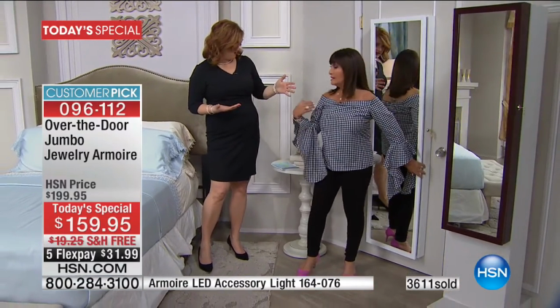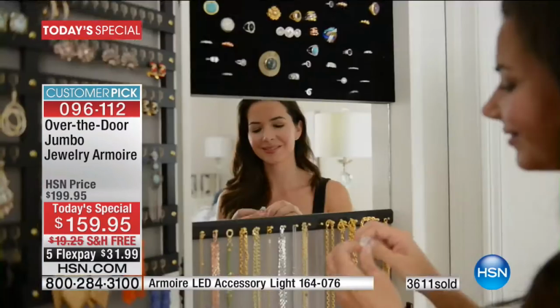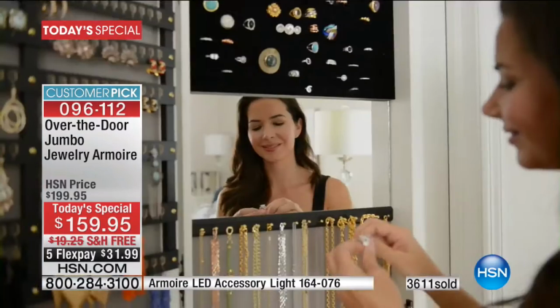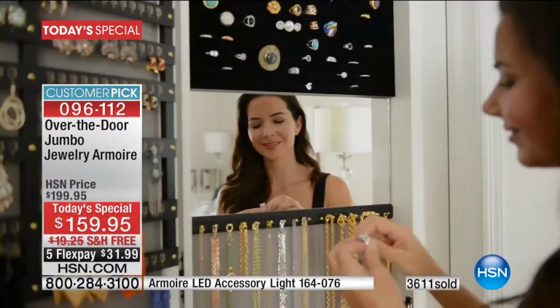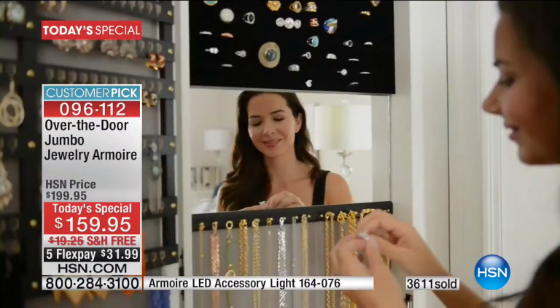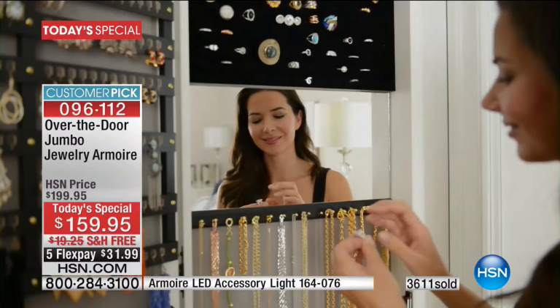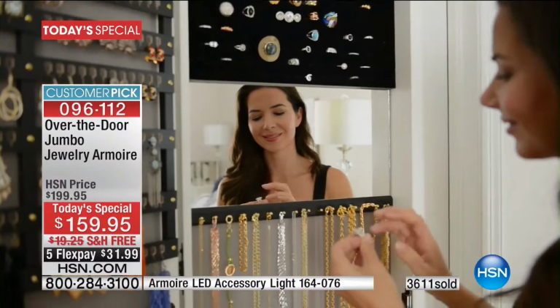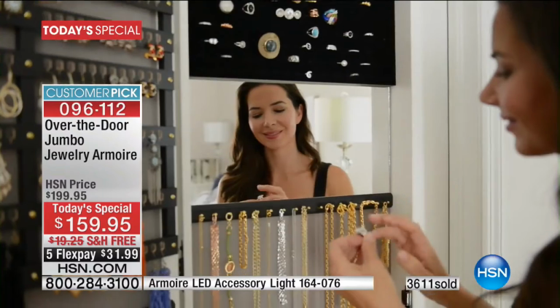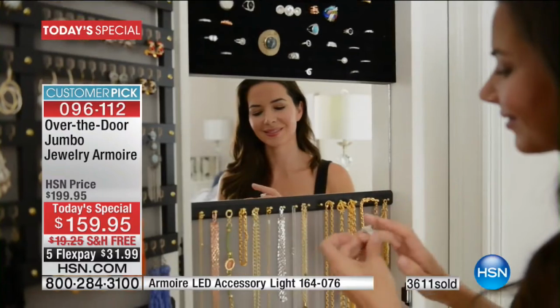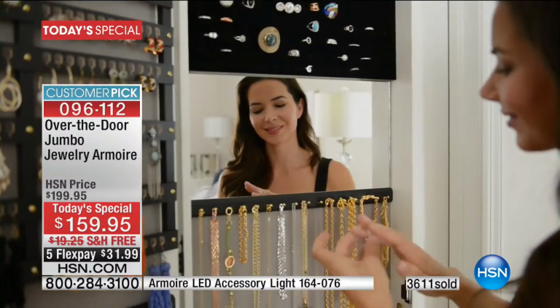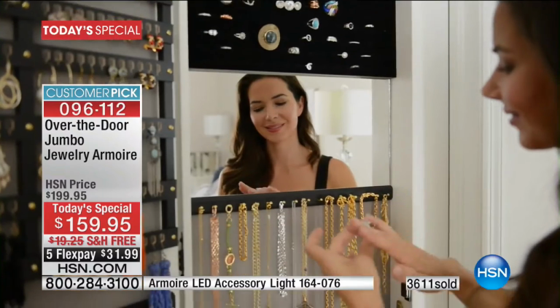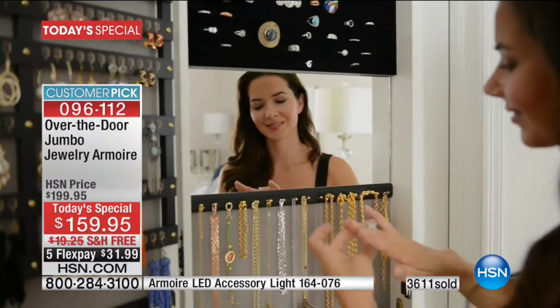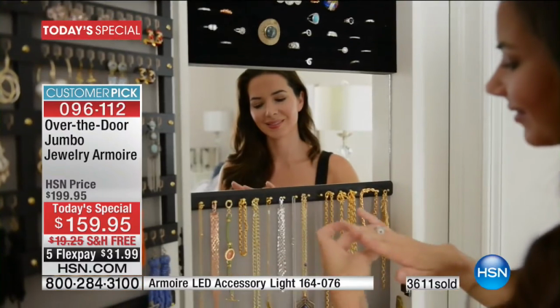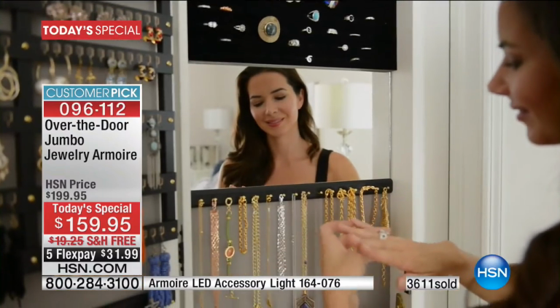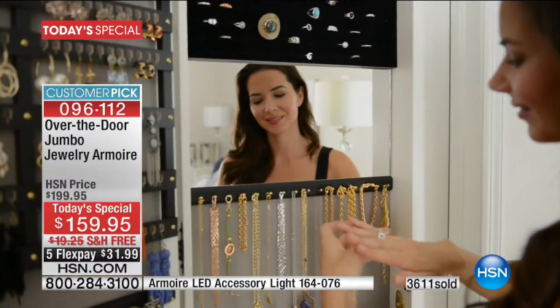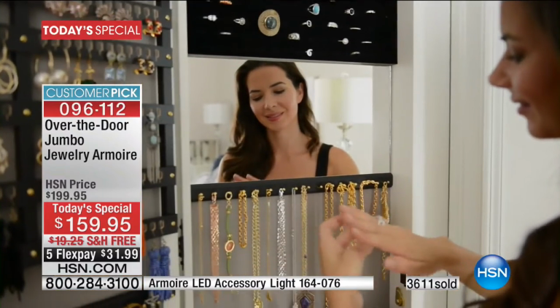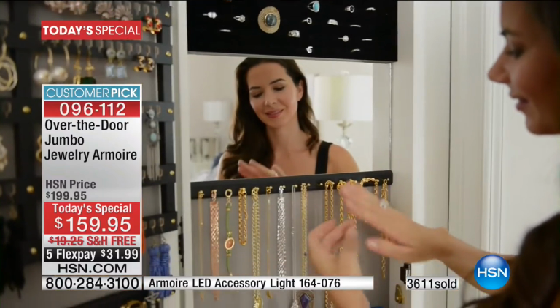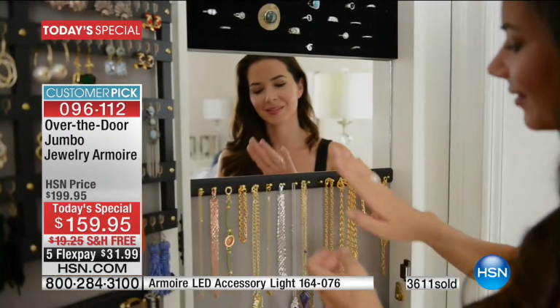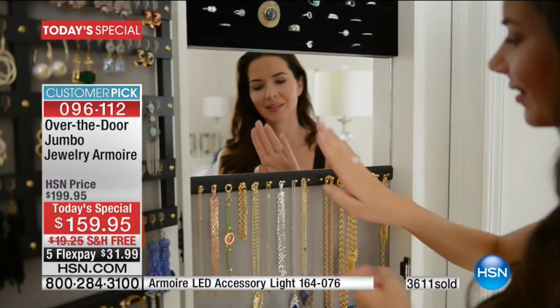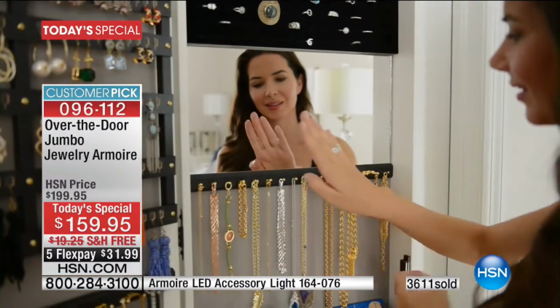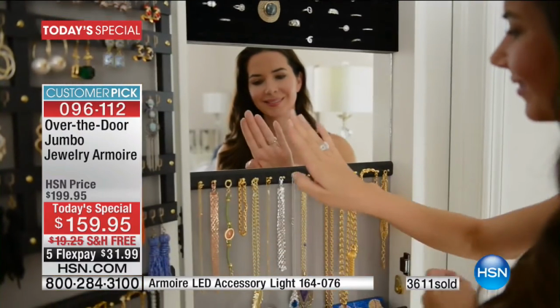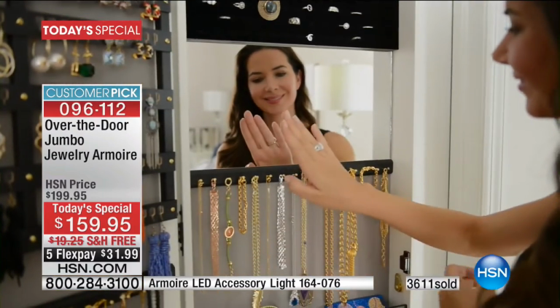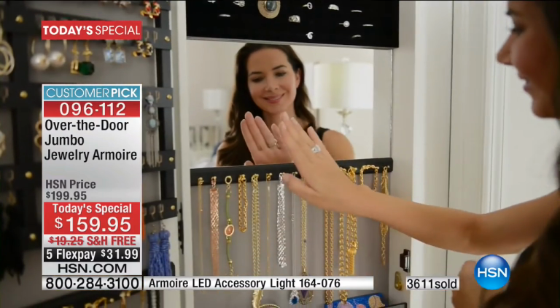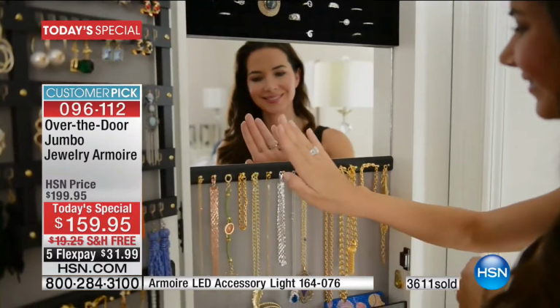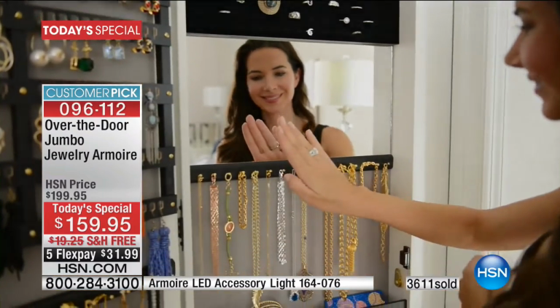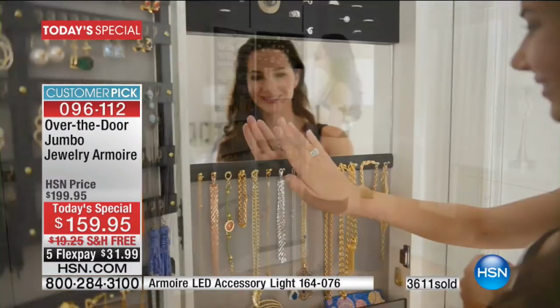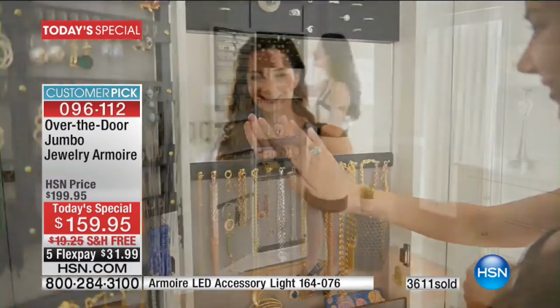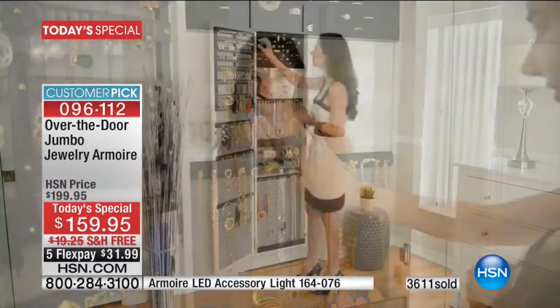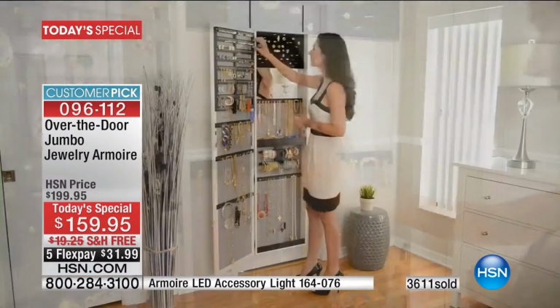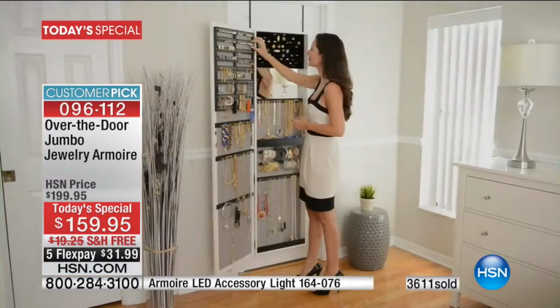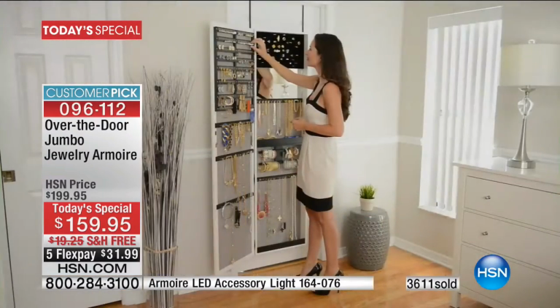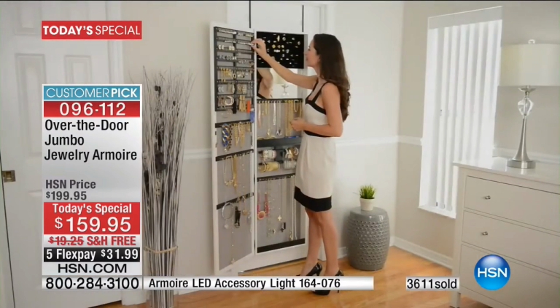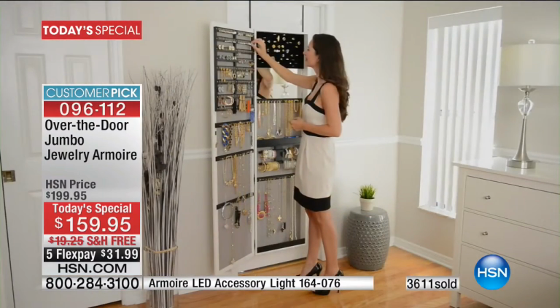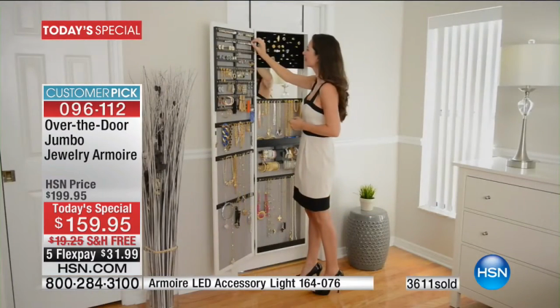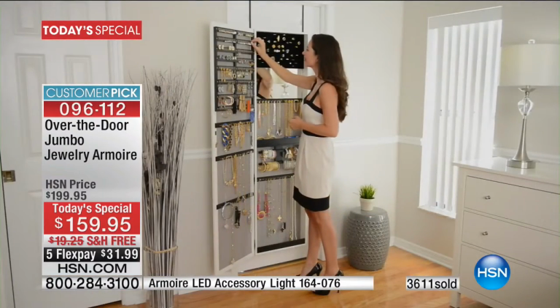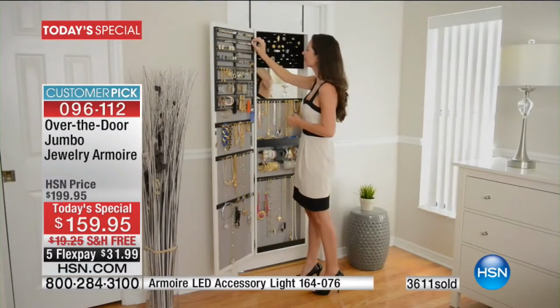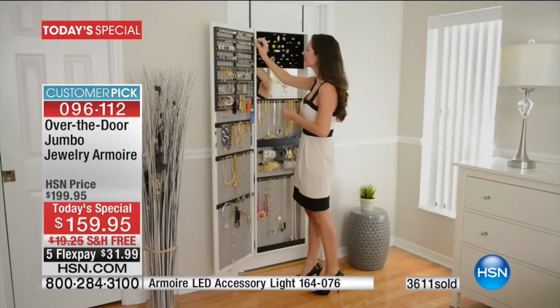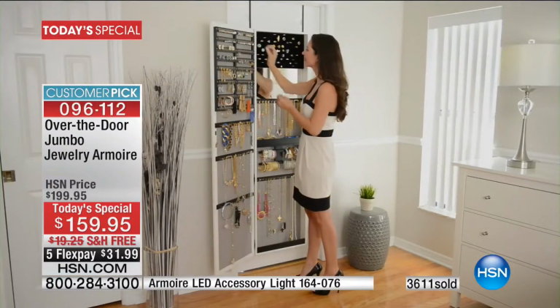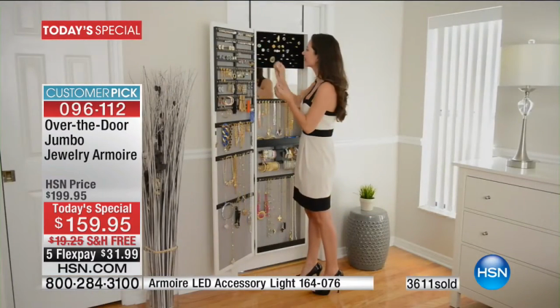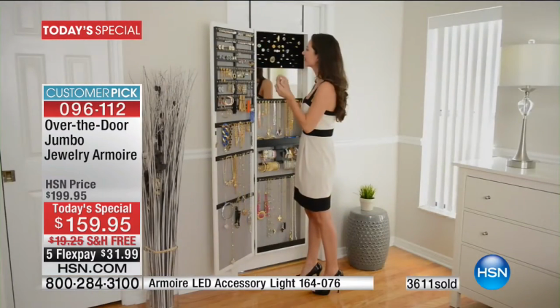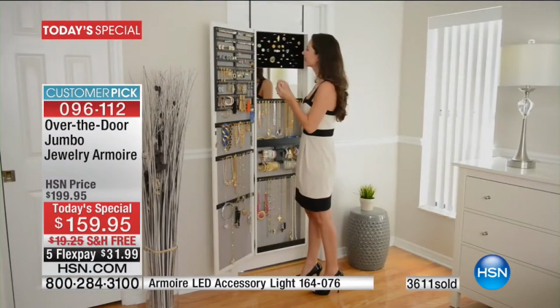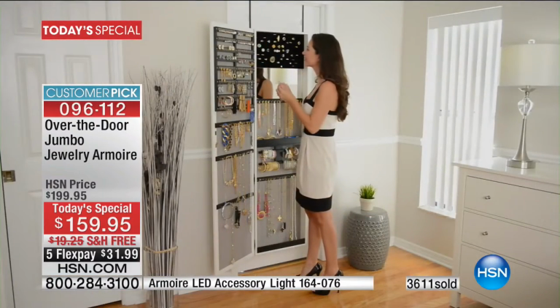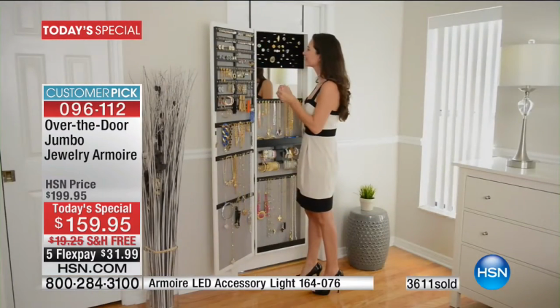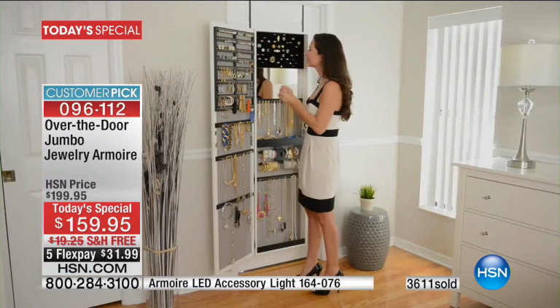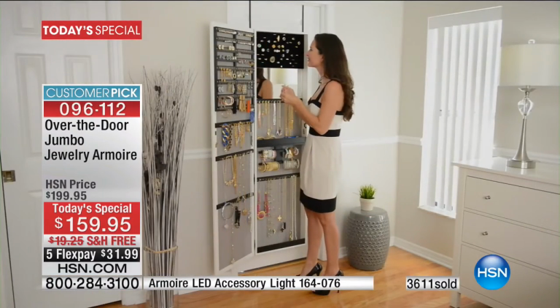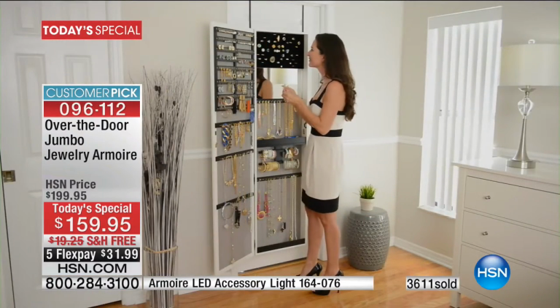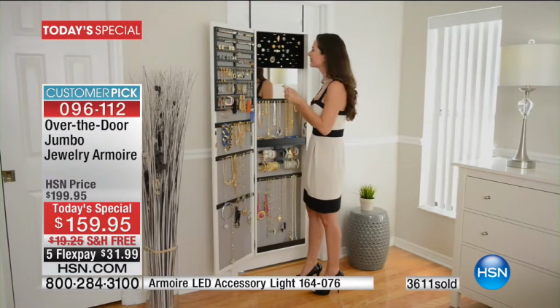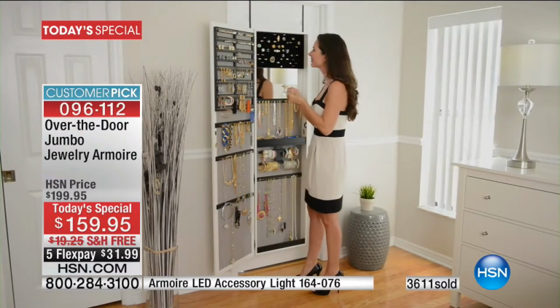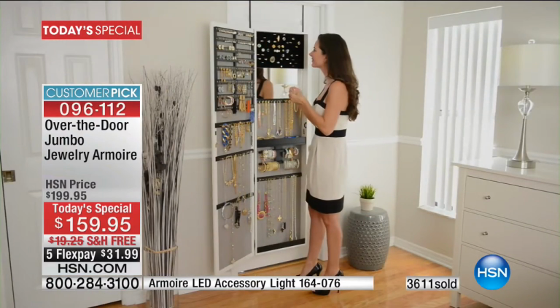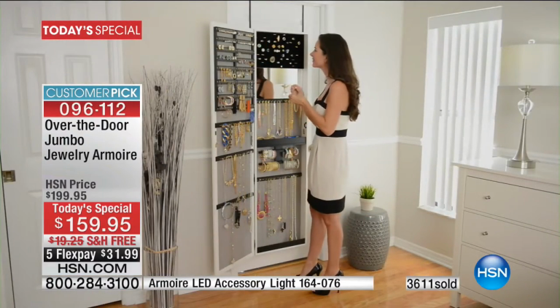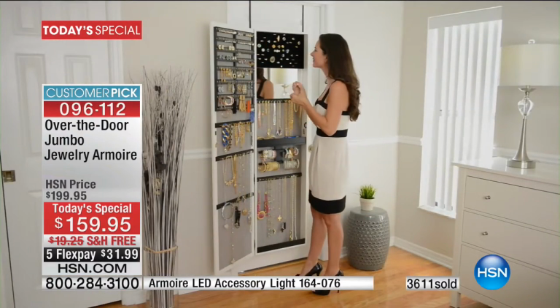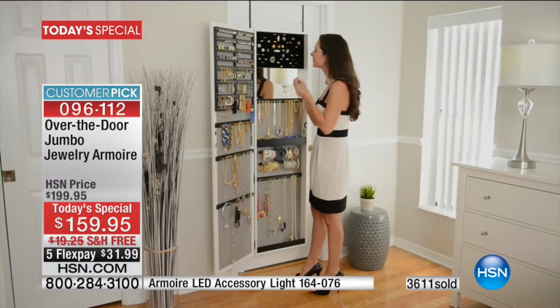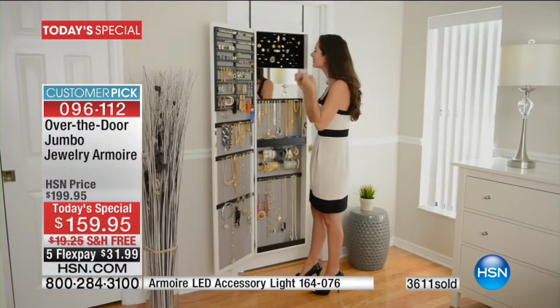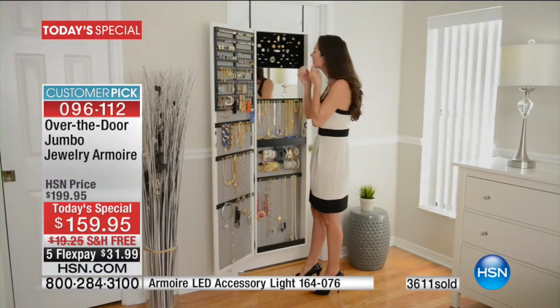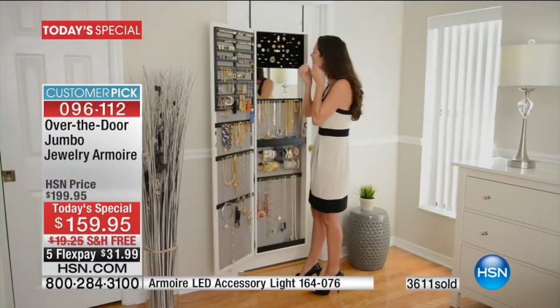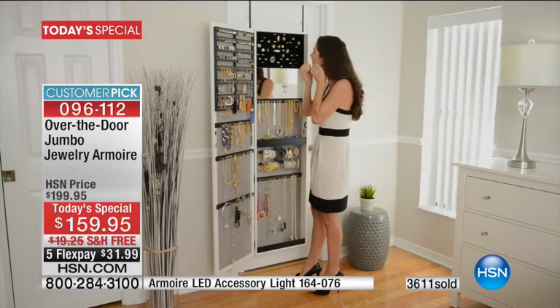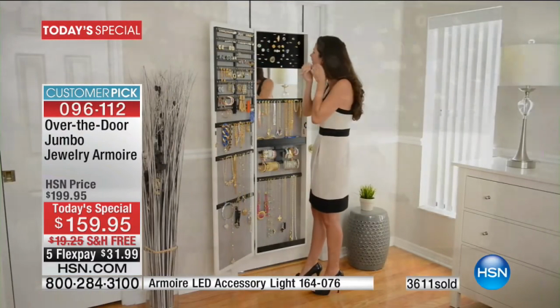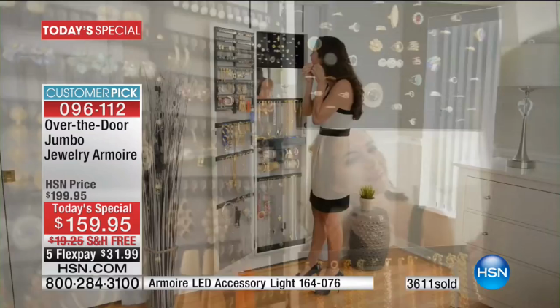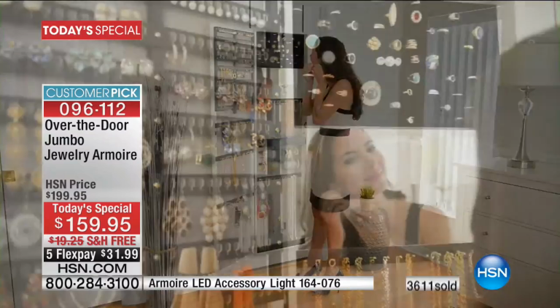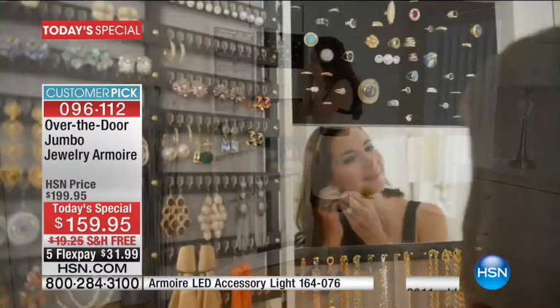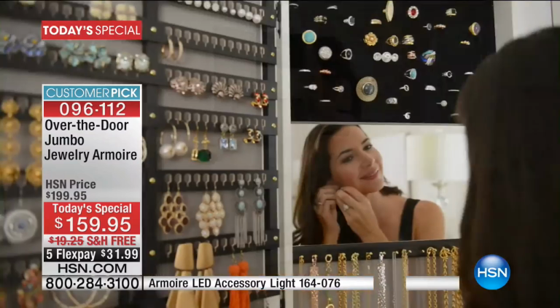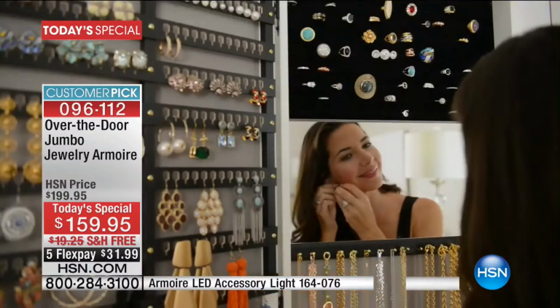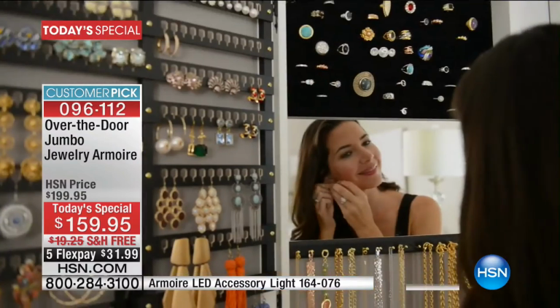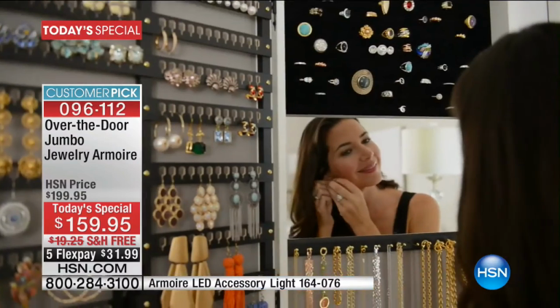Now we're utilizing the entire space on the door. You have a larger mirror, two times the amount of space inside, over 800 pieces of jewelry. Mine is 872 — wow, that's a lot of jewelry.